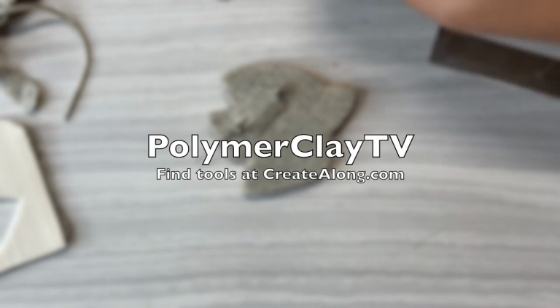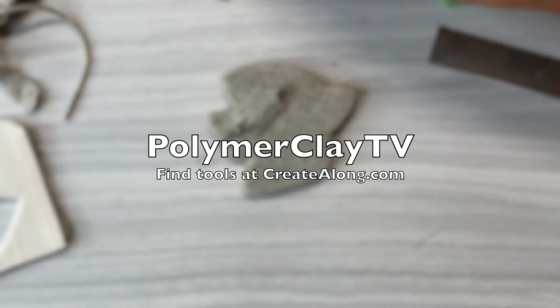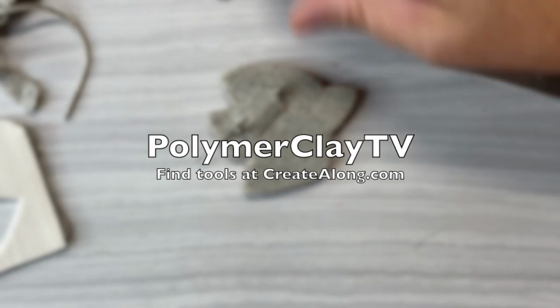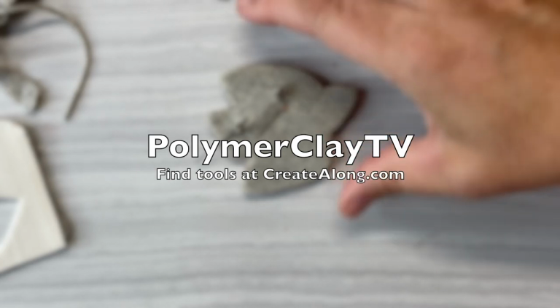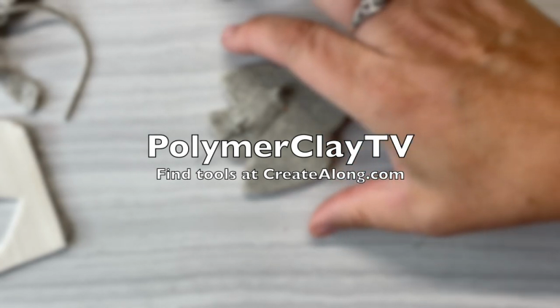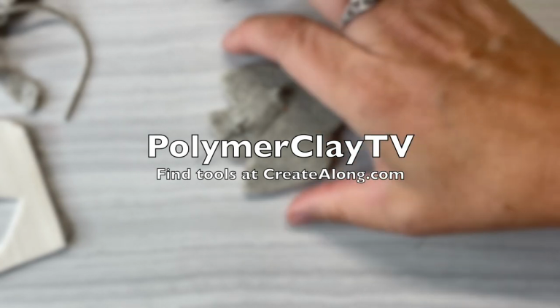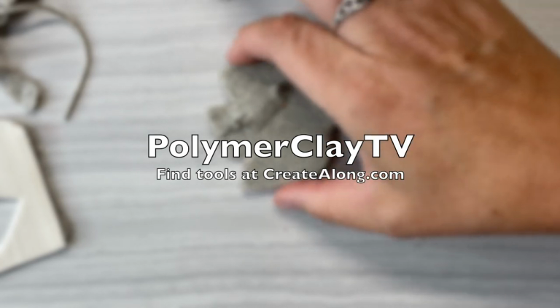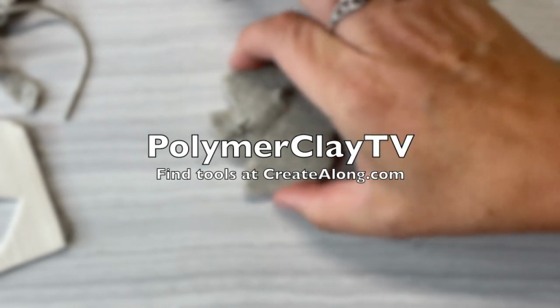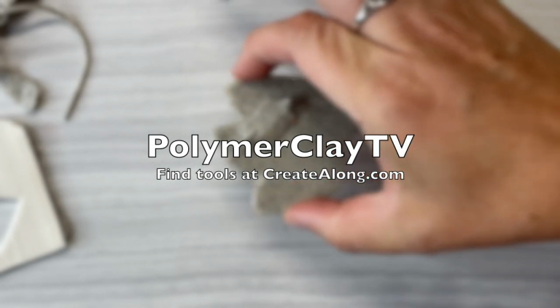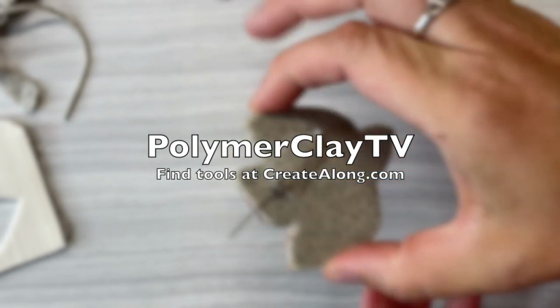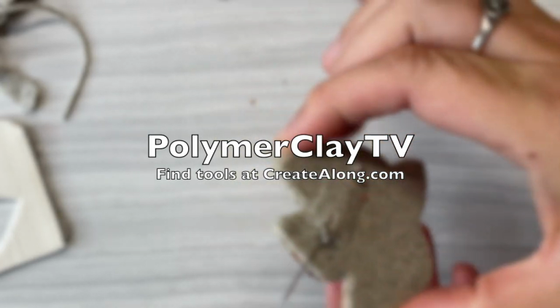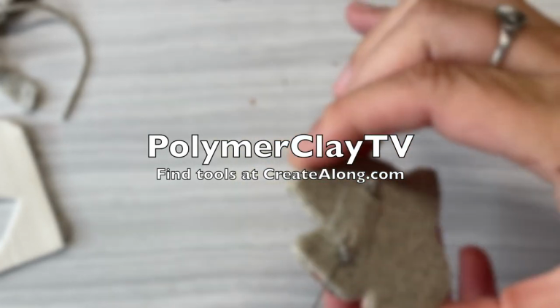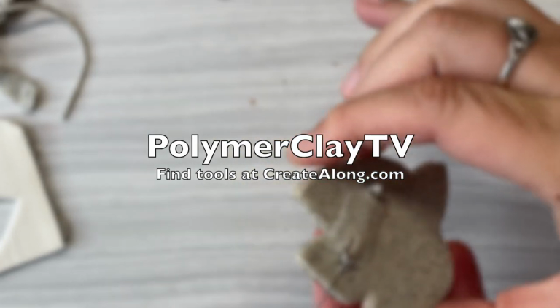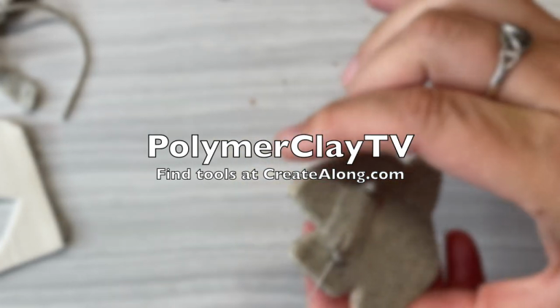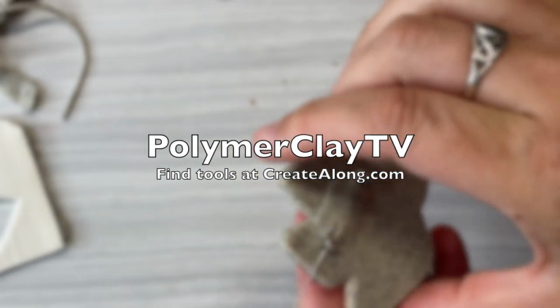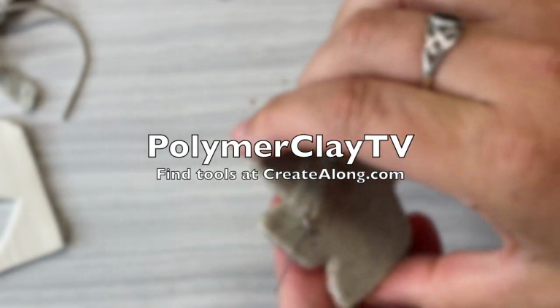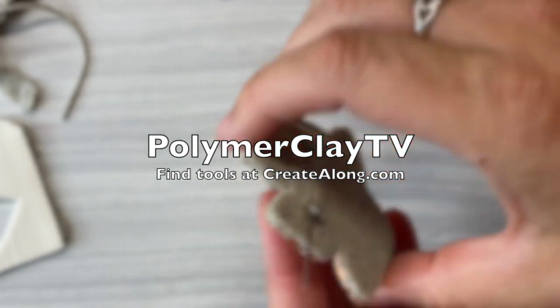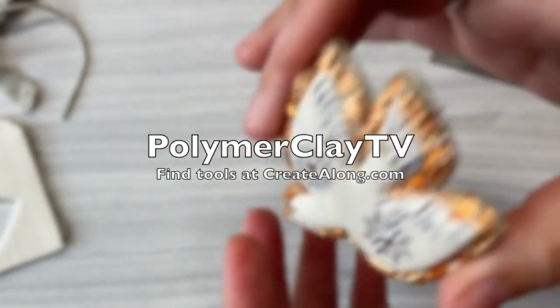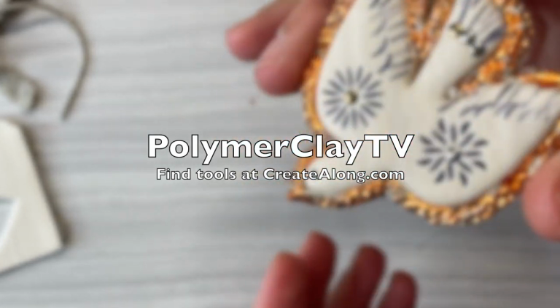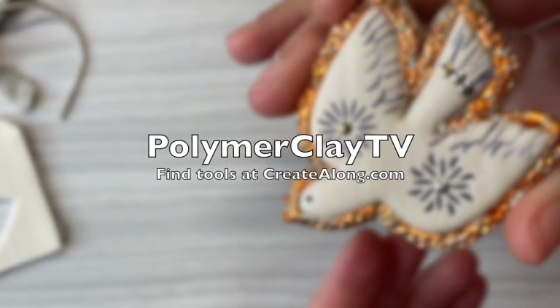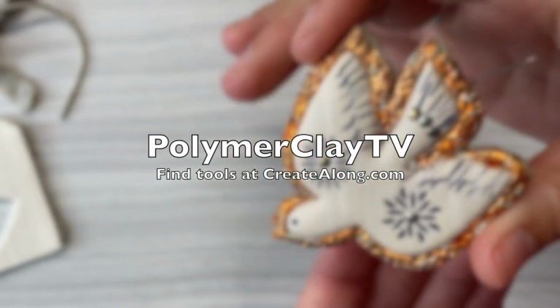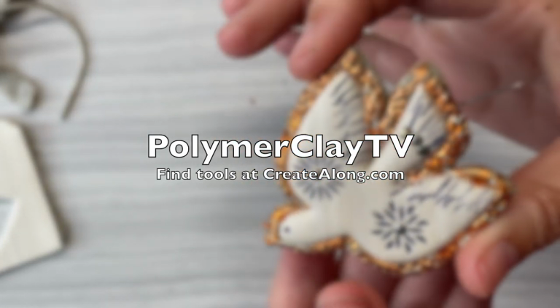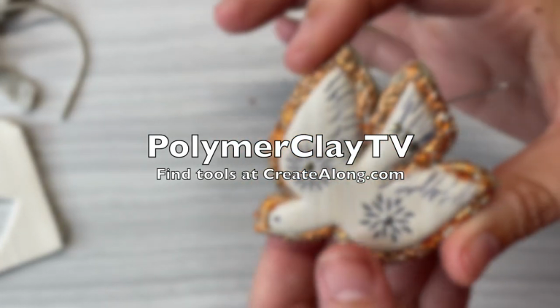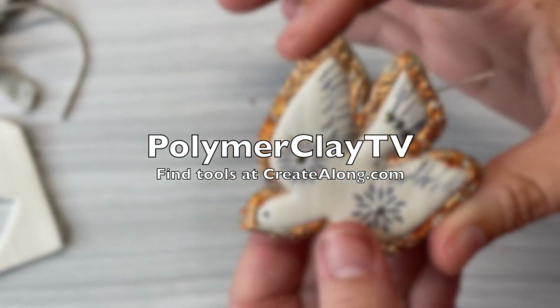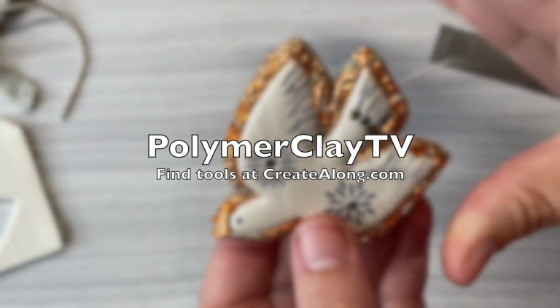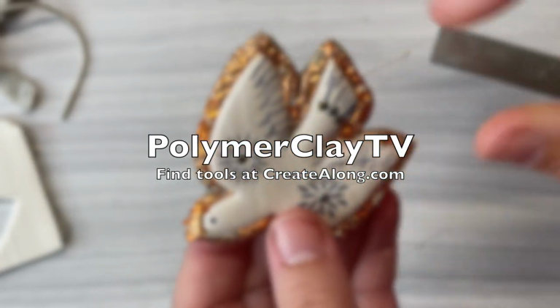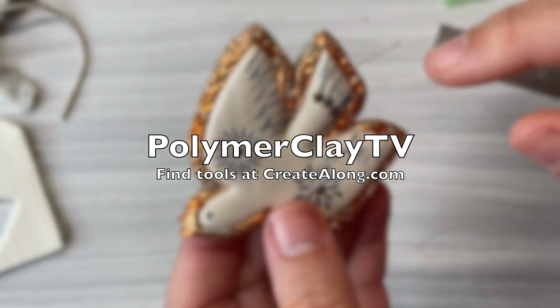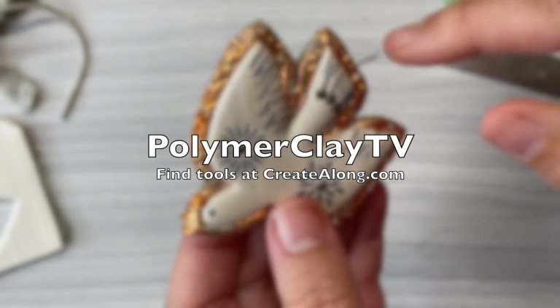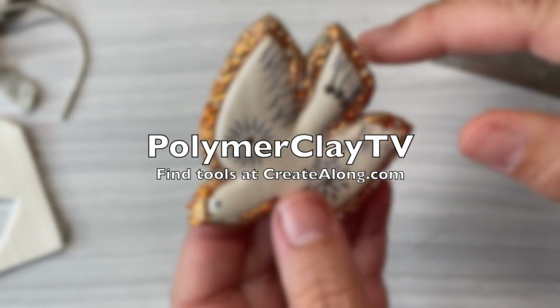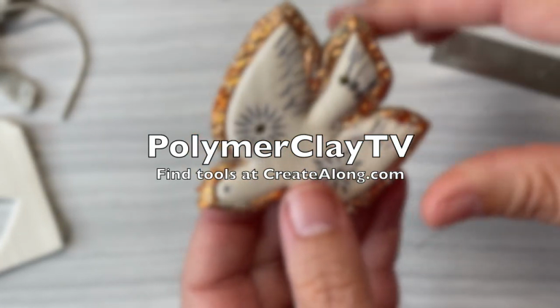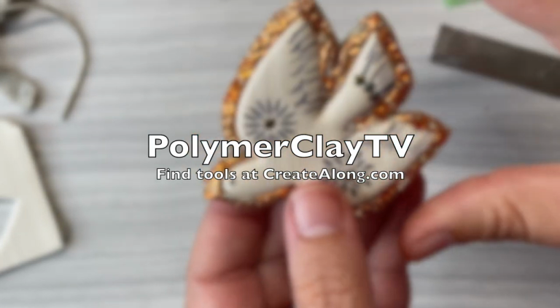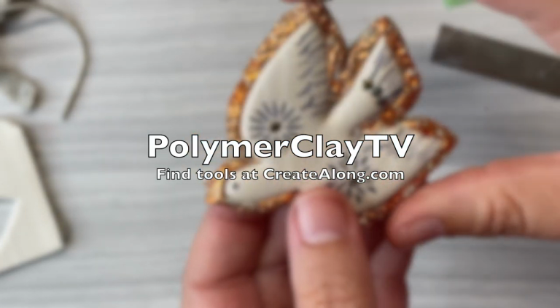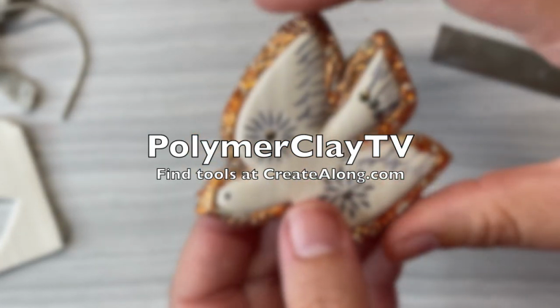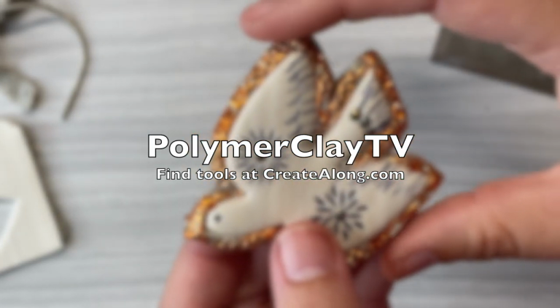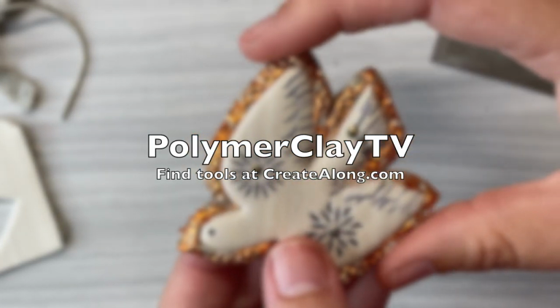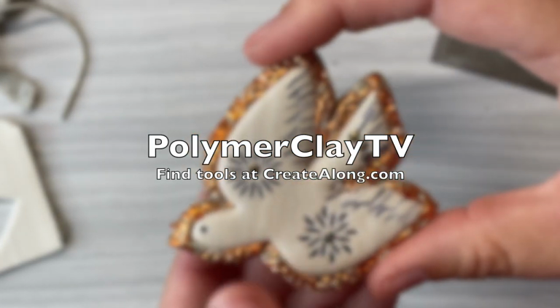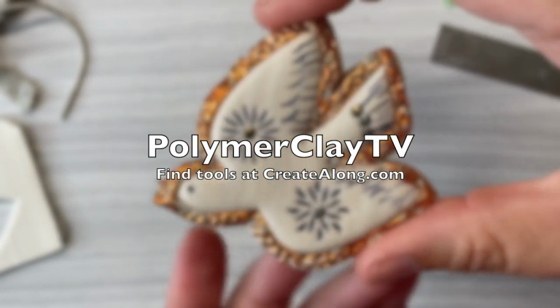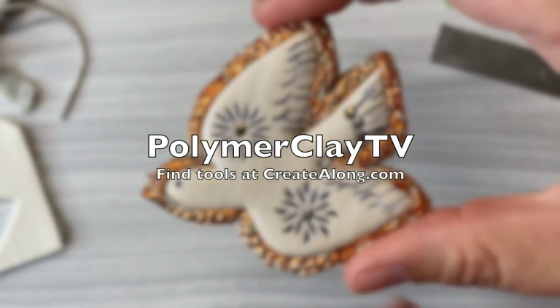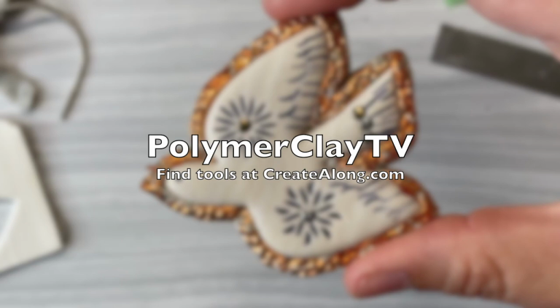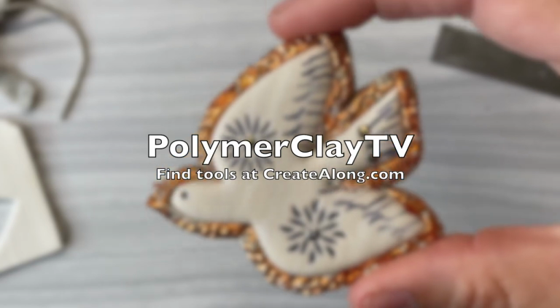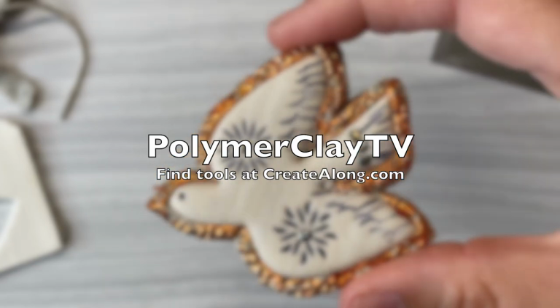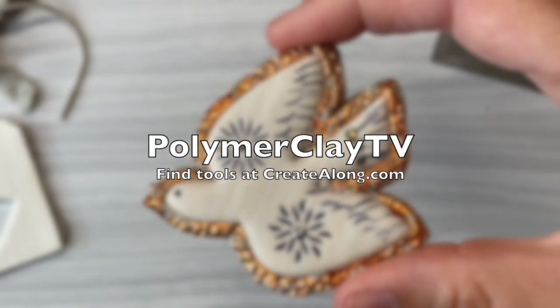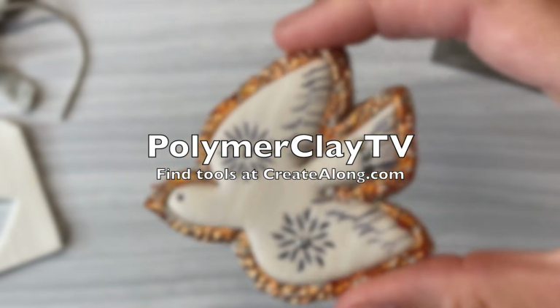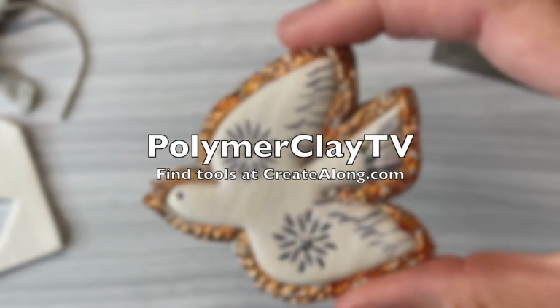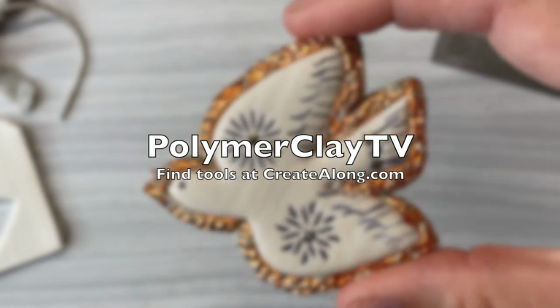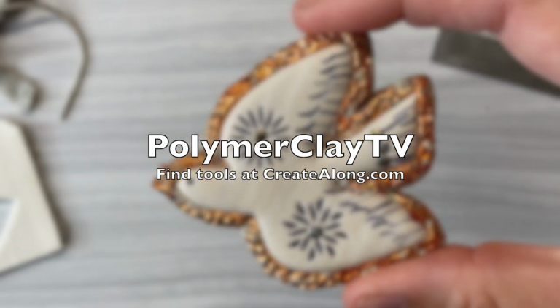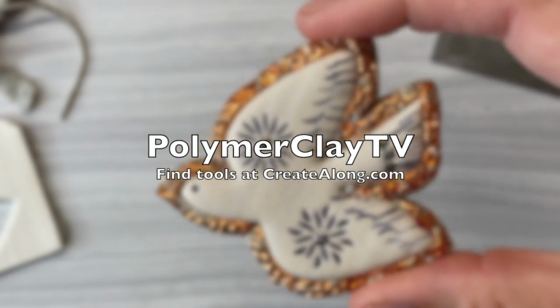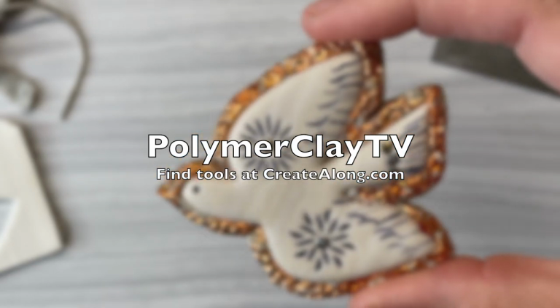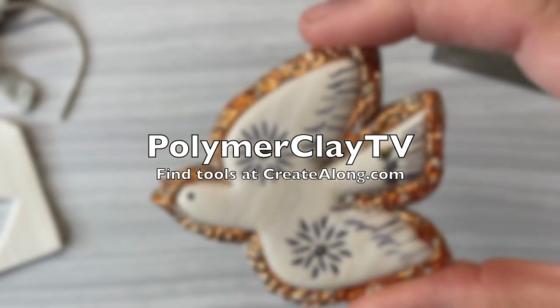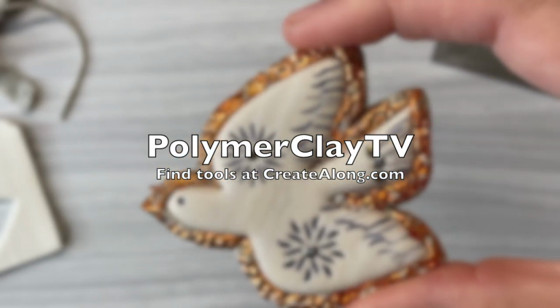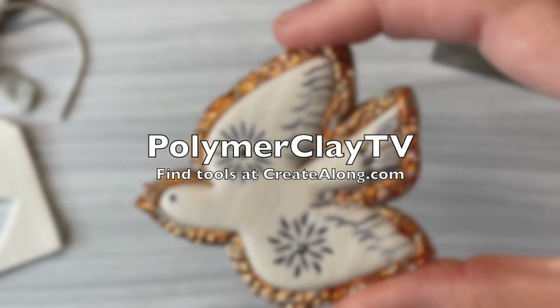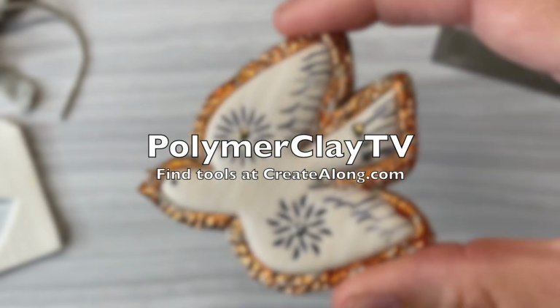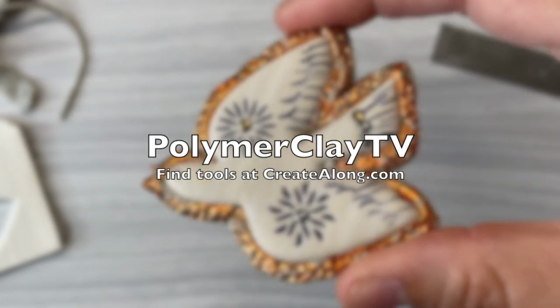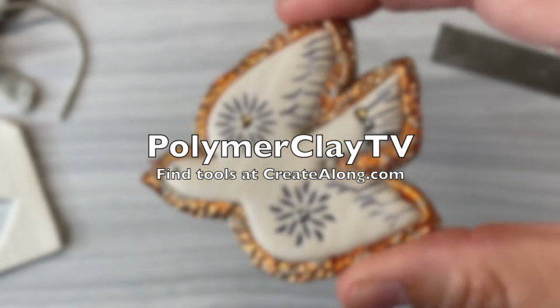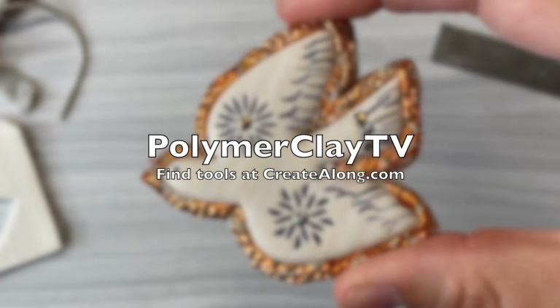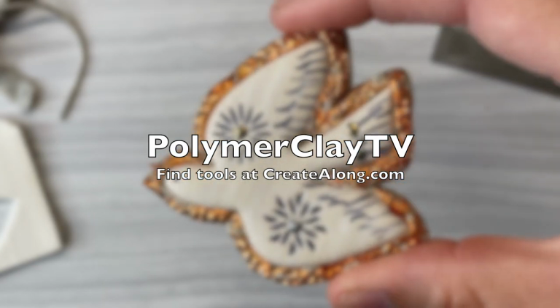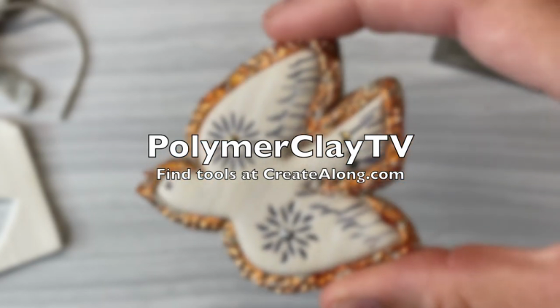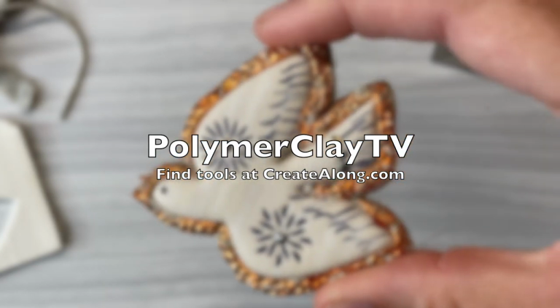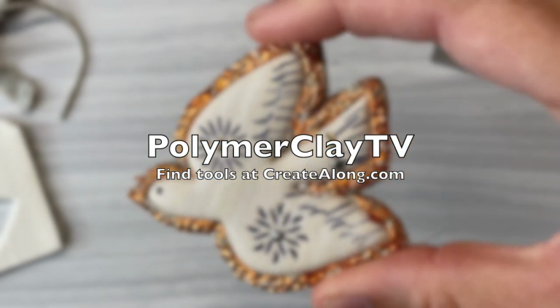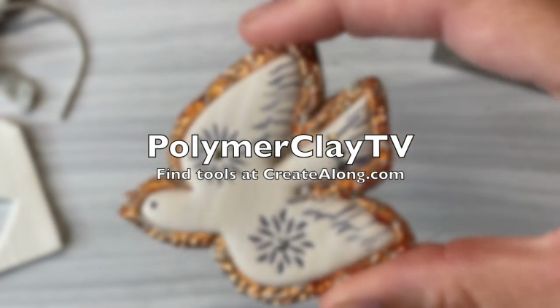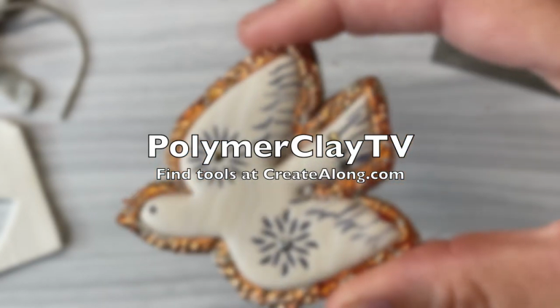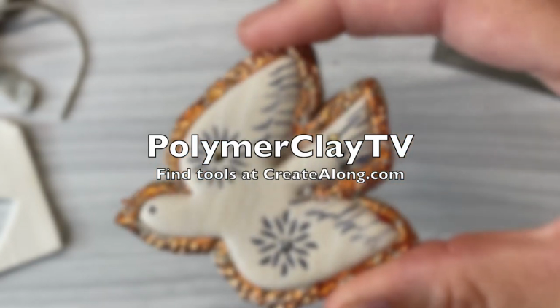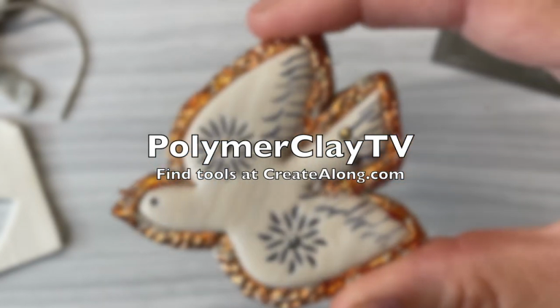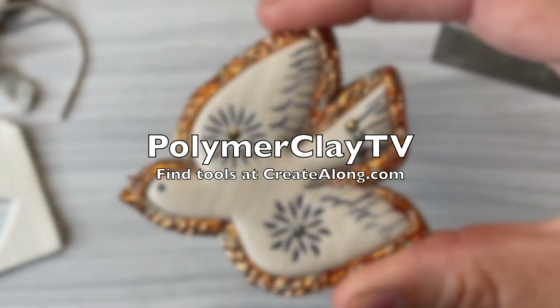This is really fun — I hope that you enjoyed this project and that you'll come back next week for some more Polymer Clay TV.